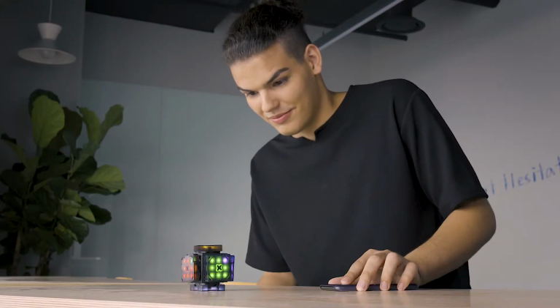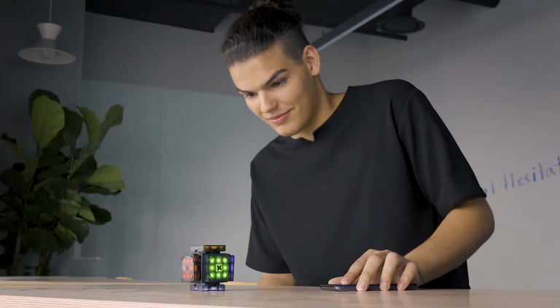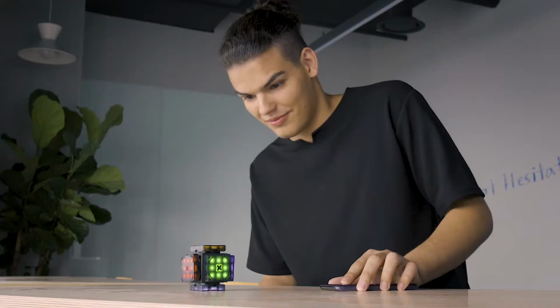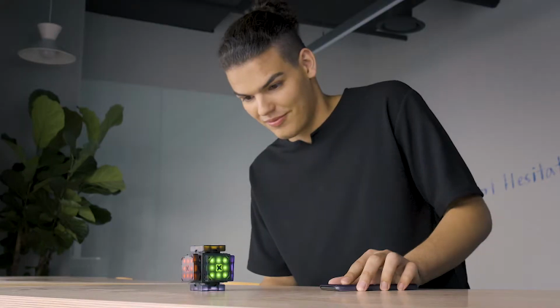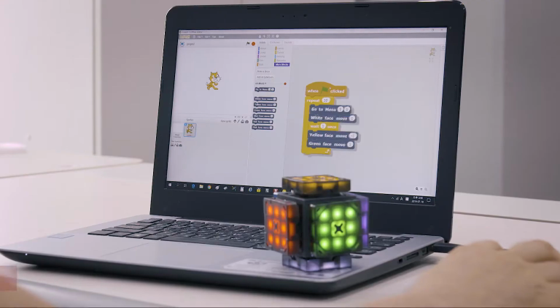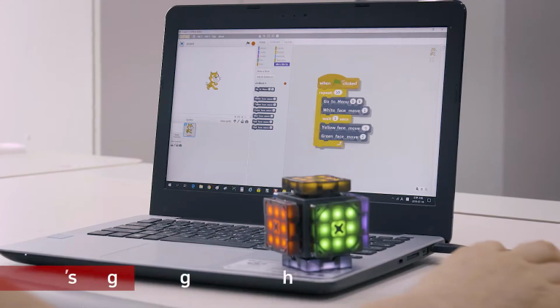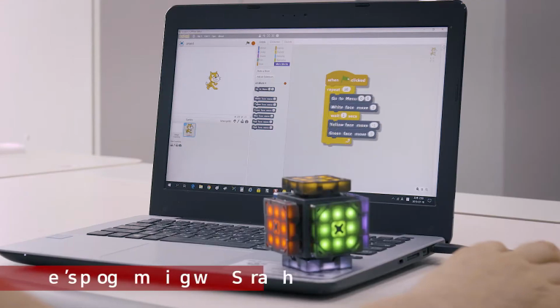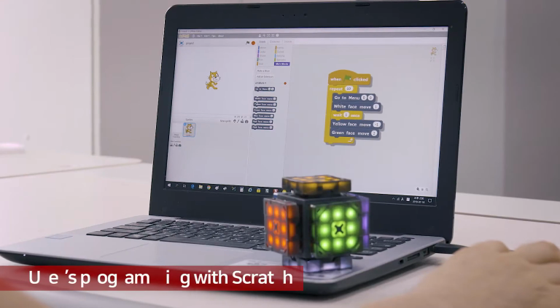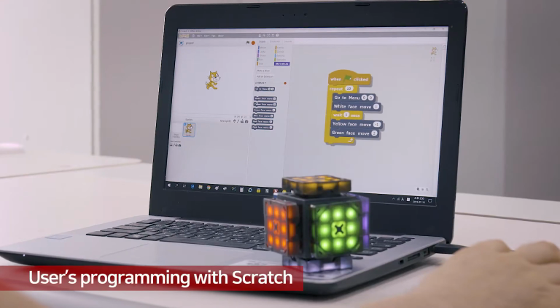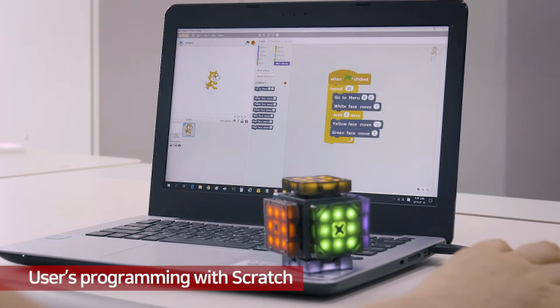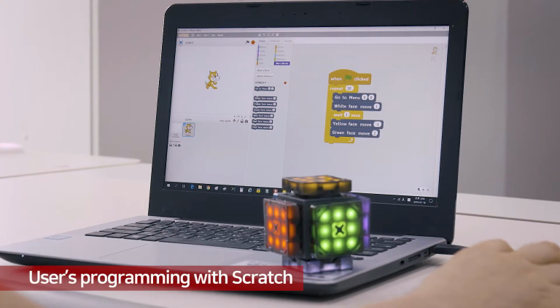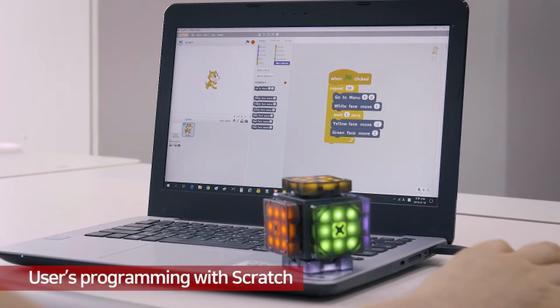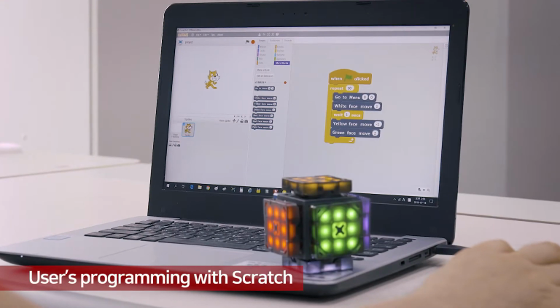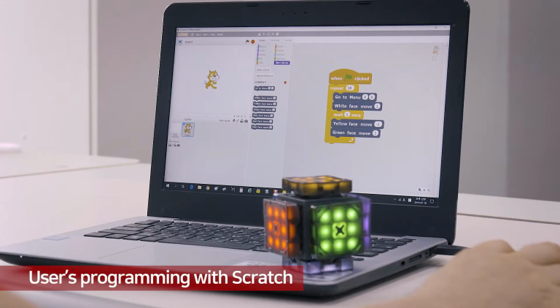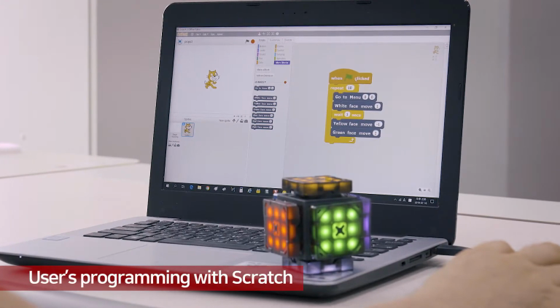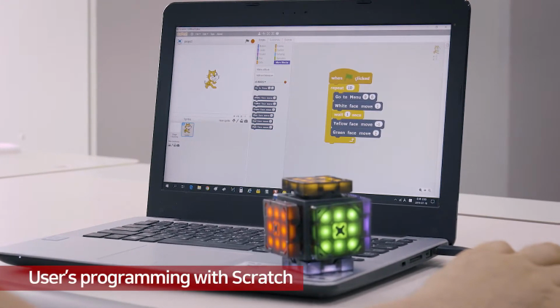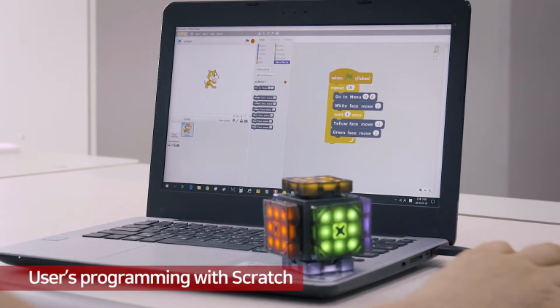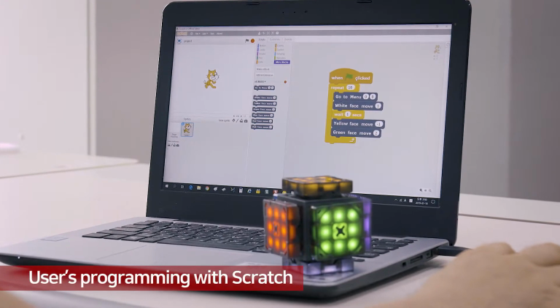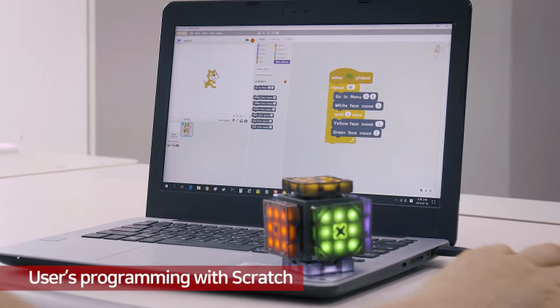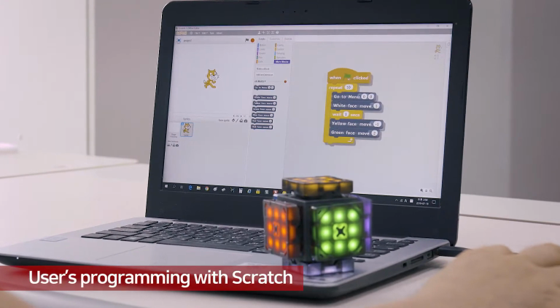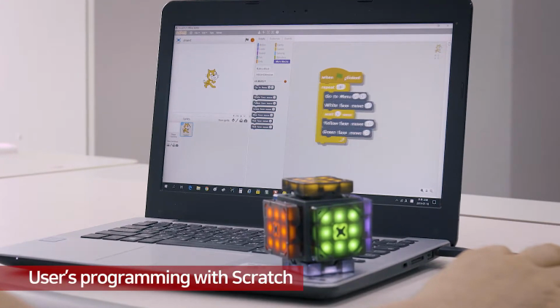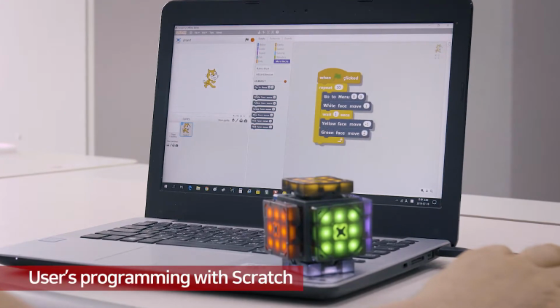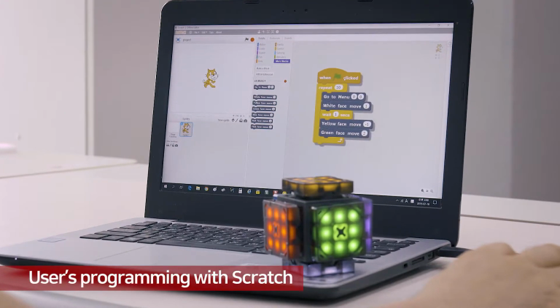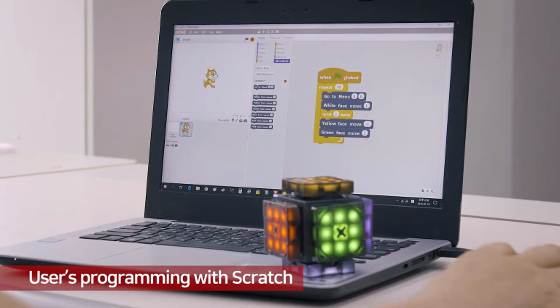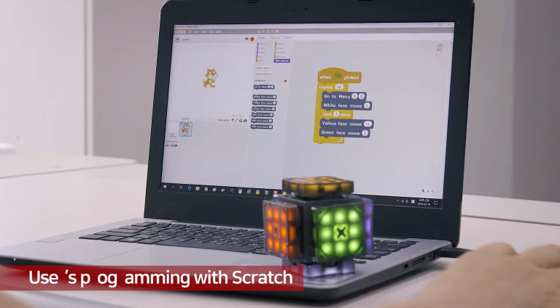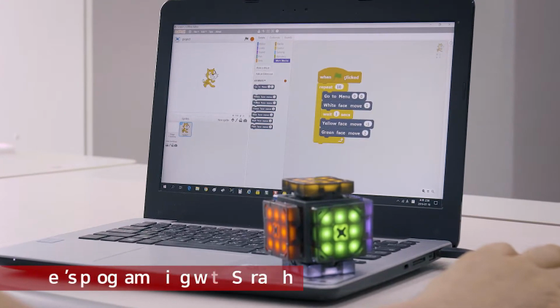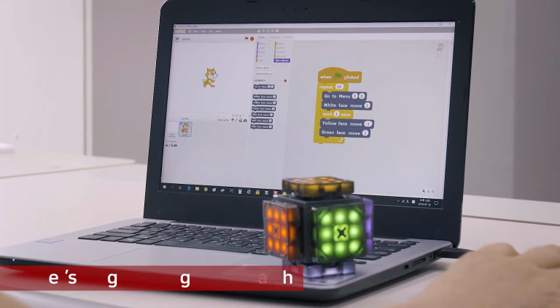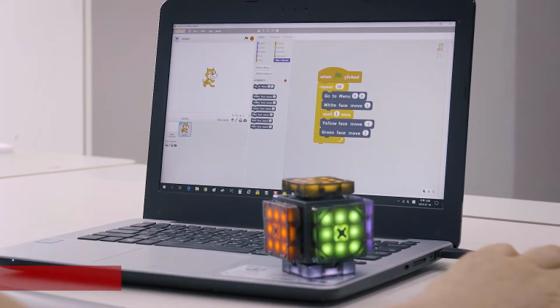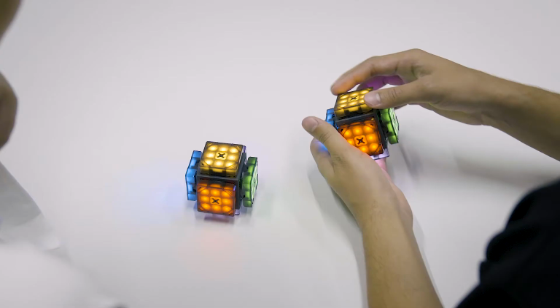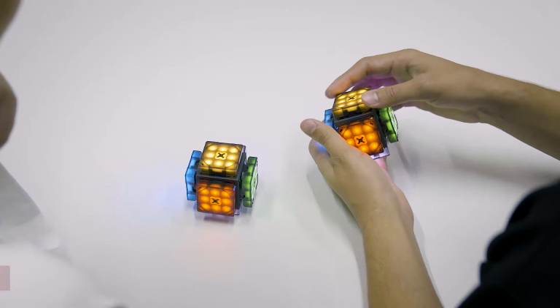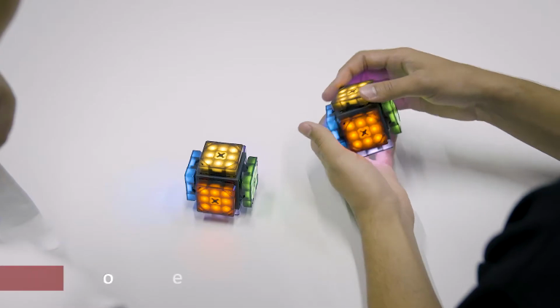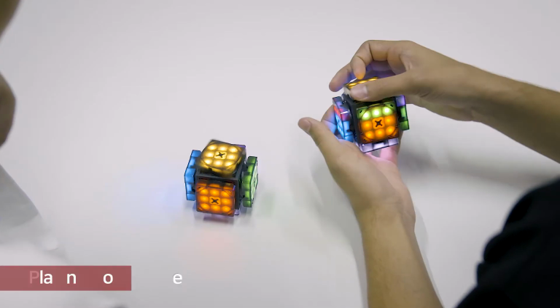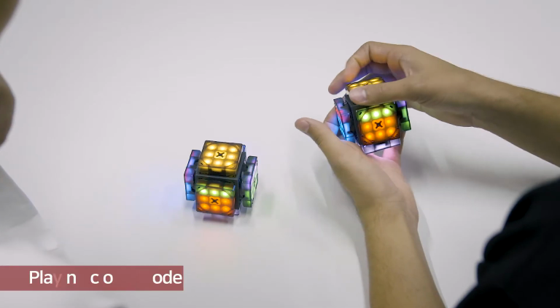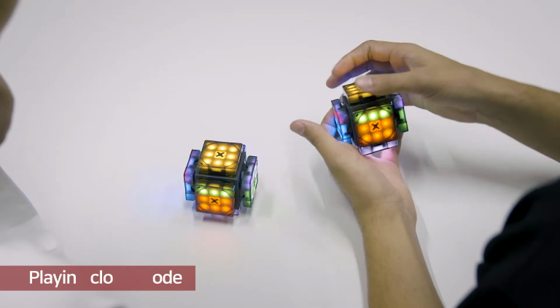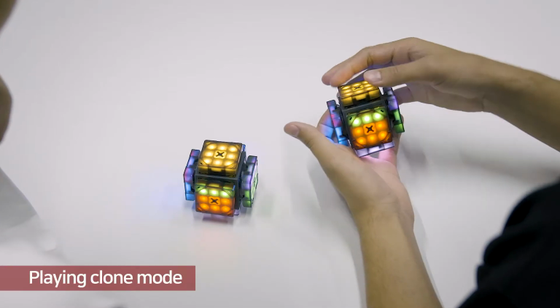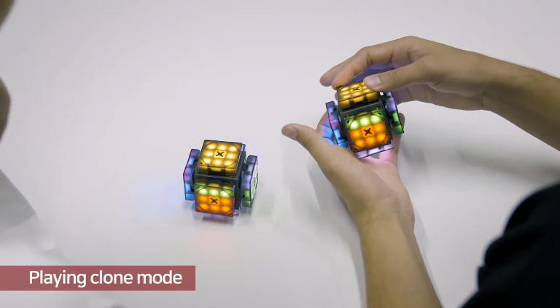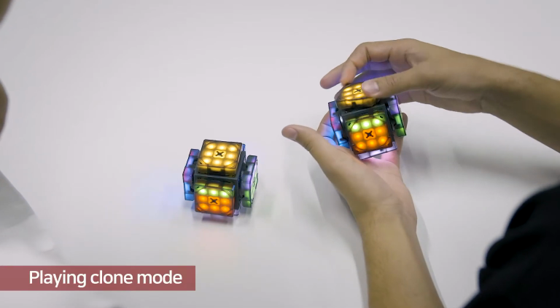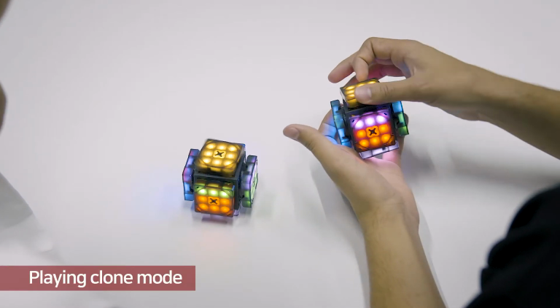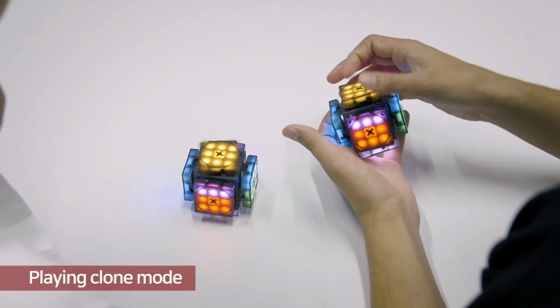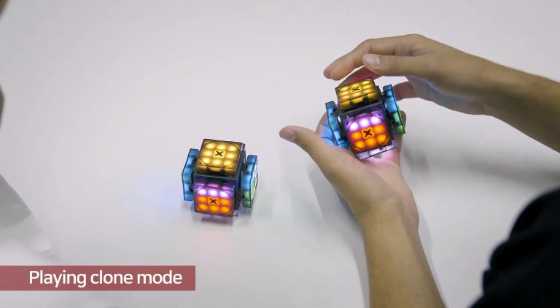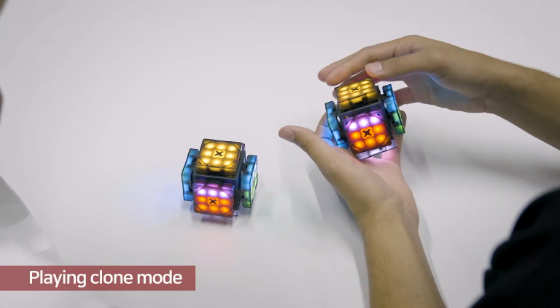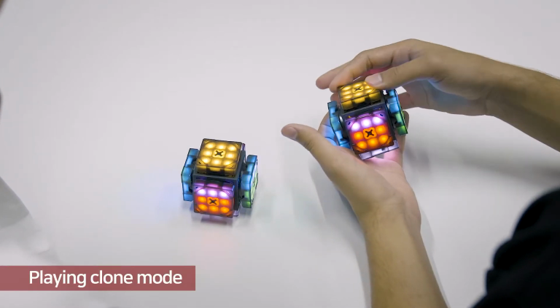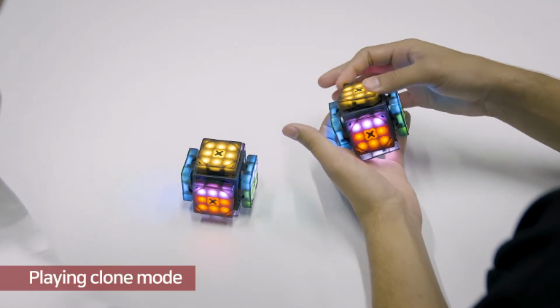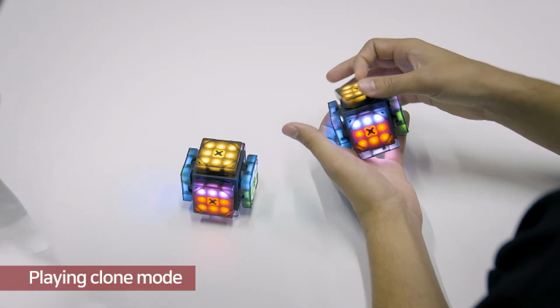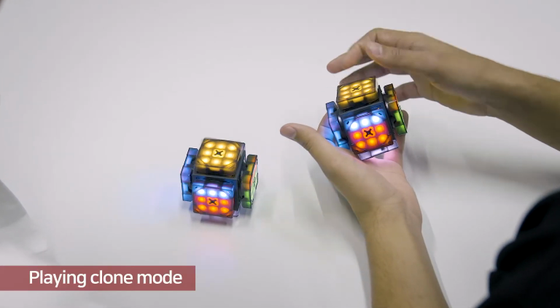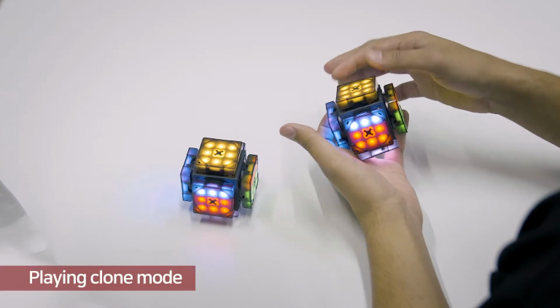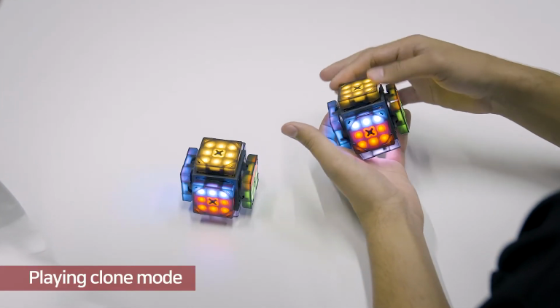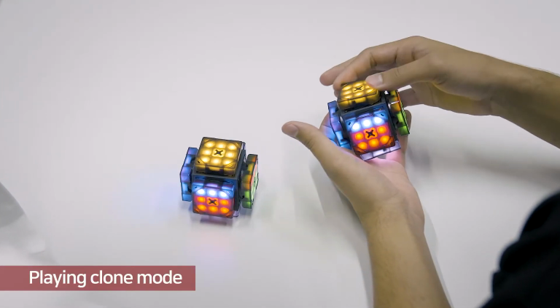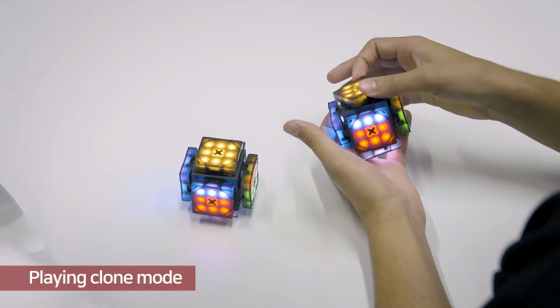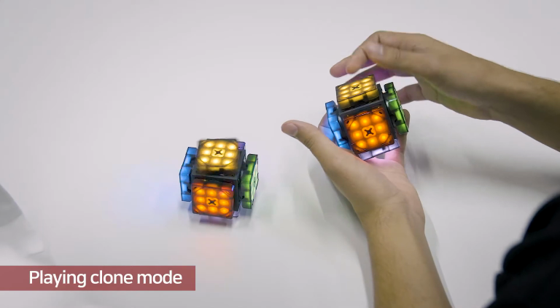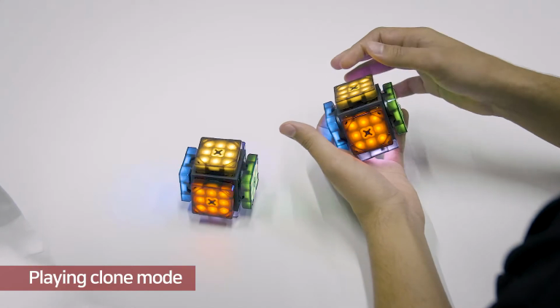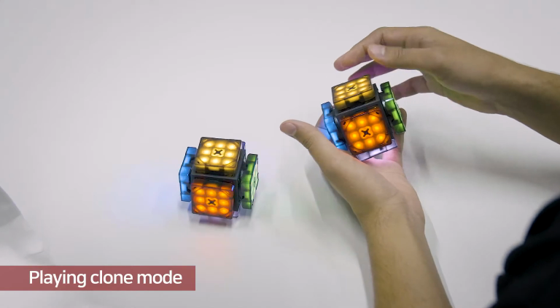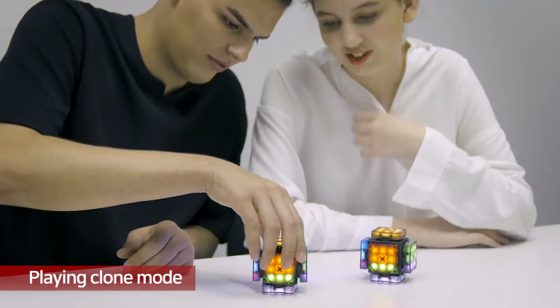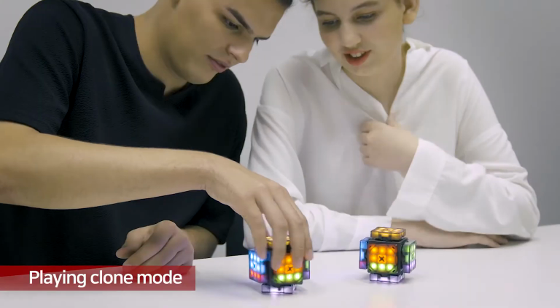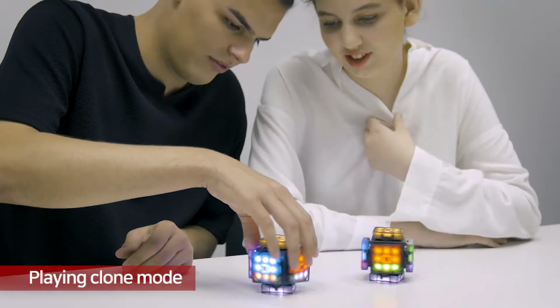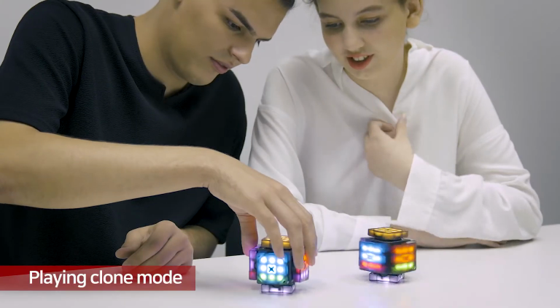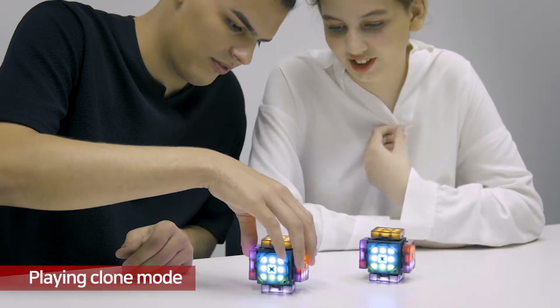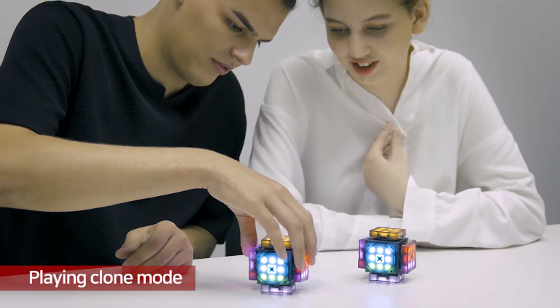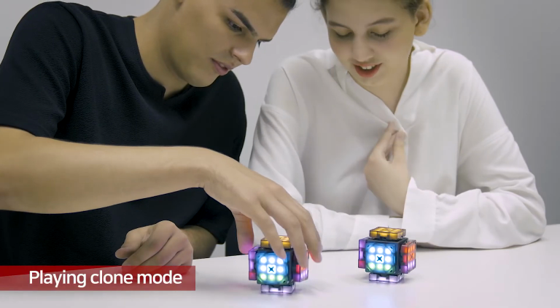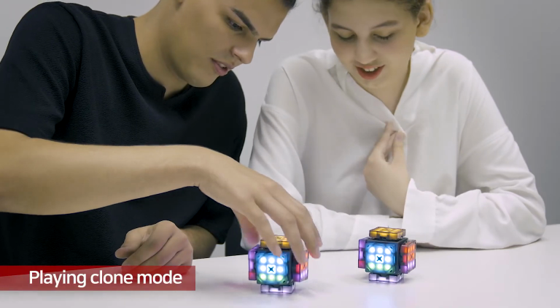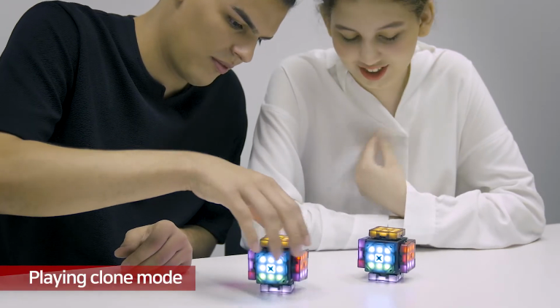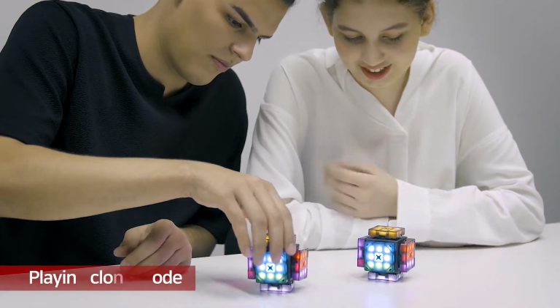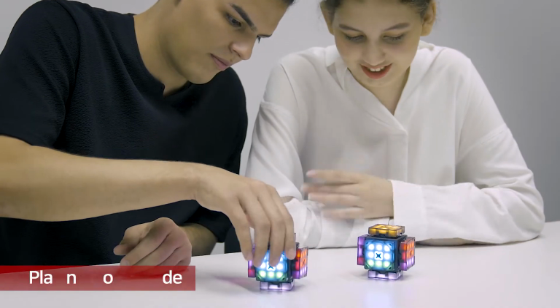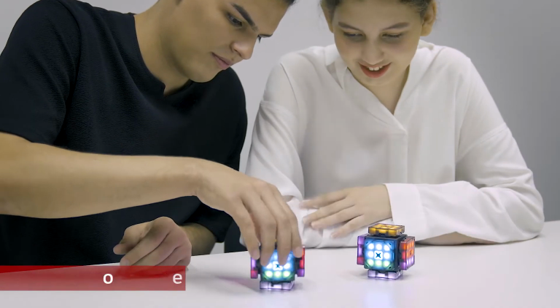Users can program the cube with Scratch software. You can use two cubes for playing clone mode.